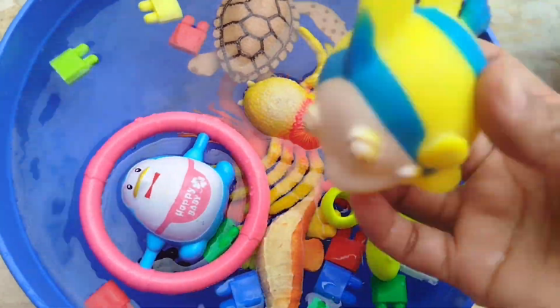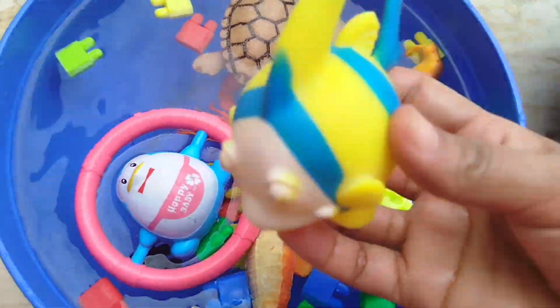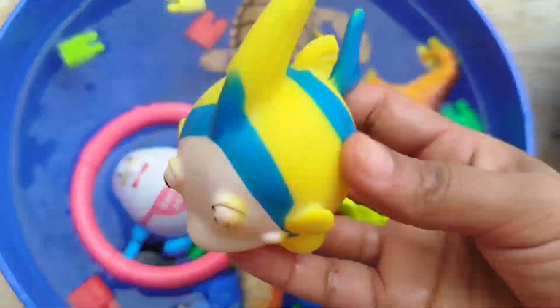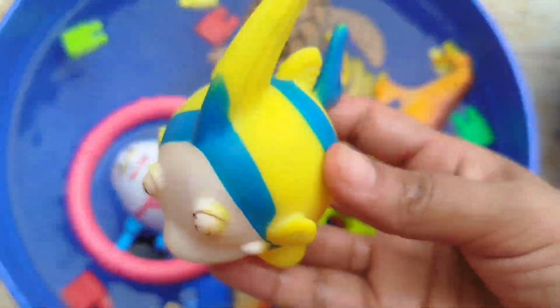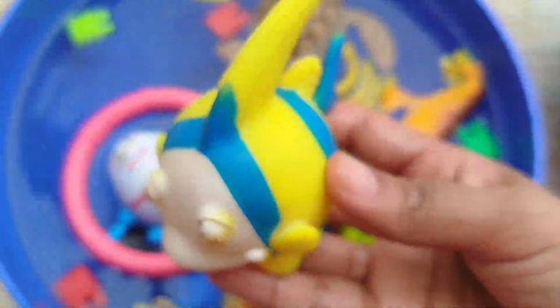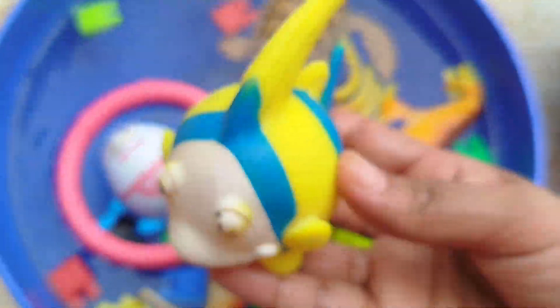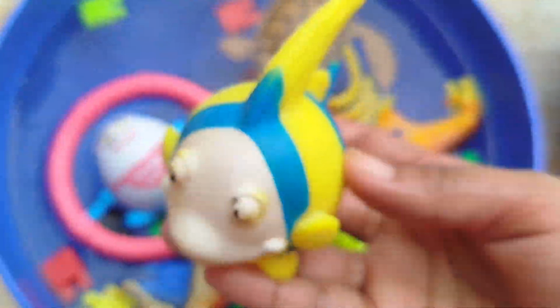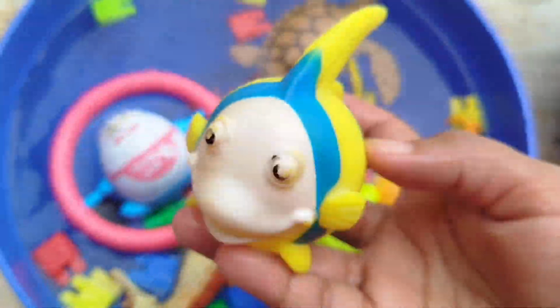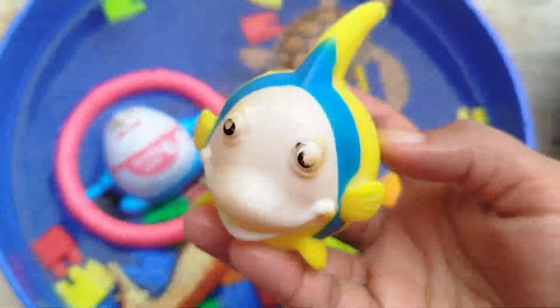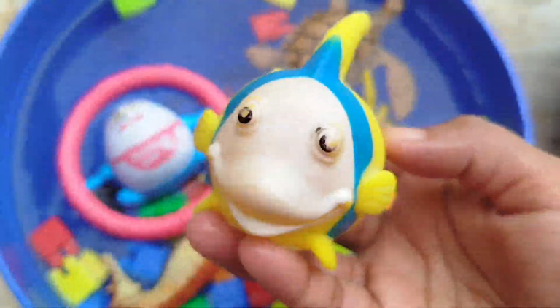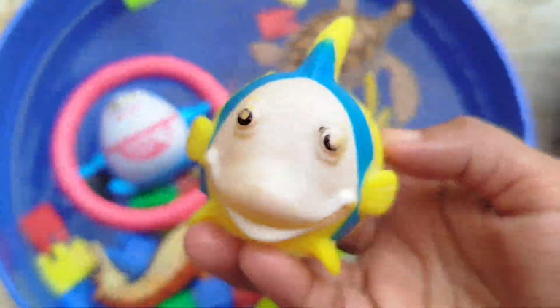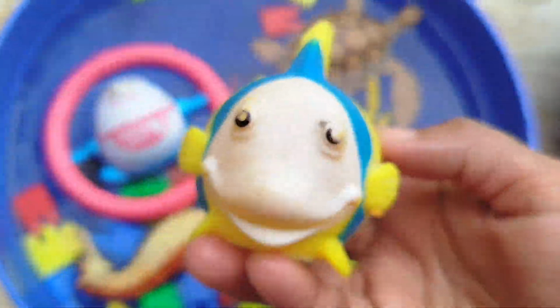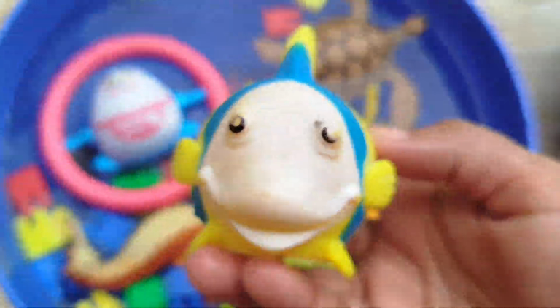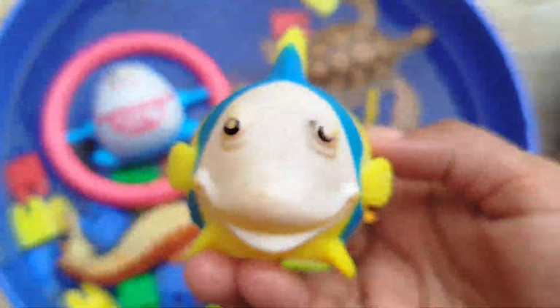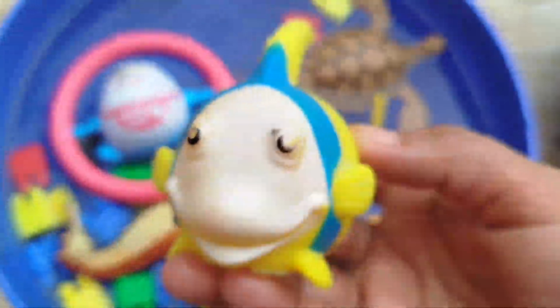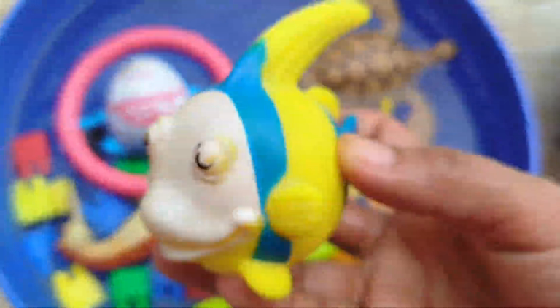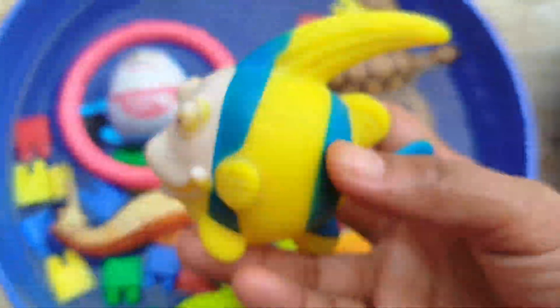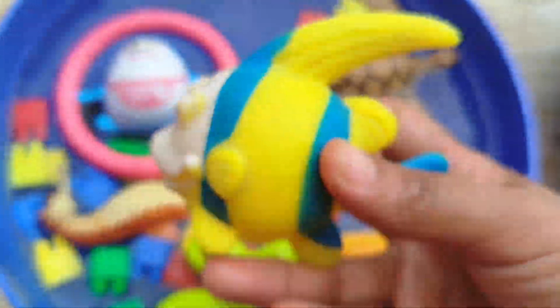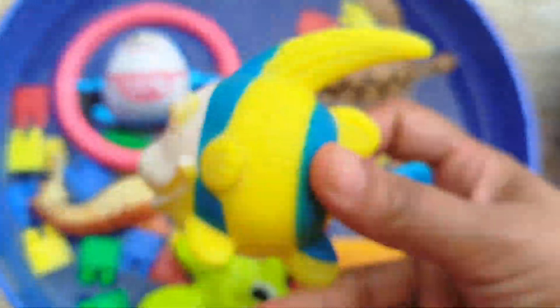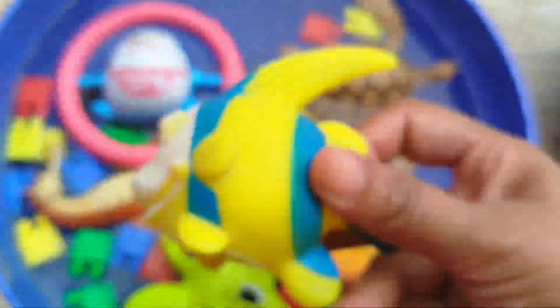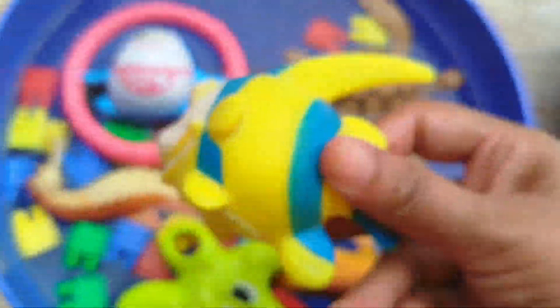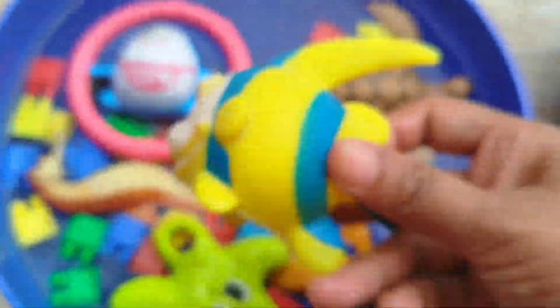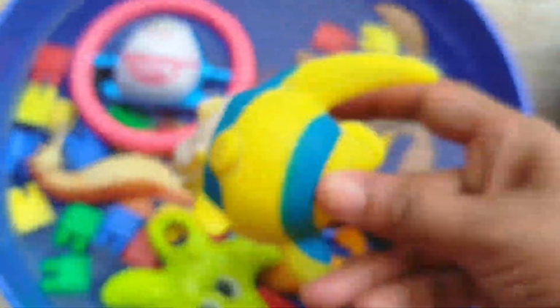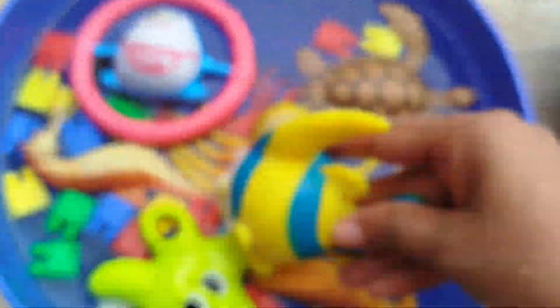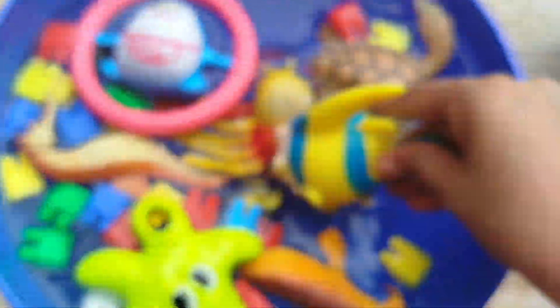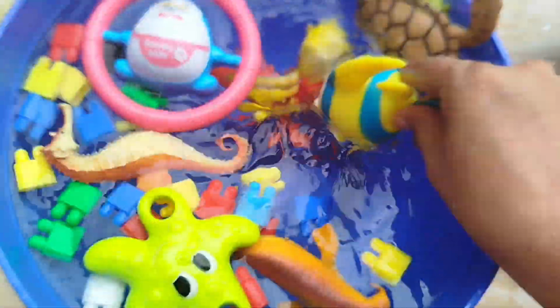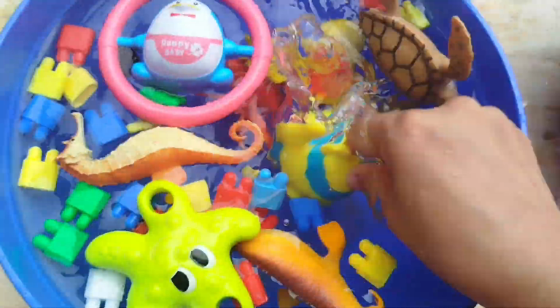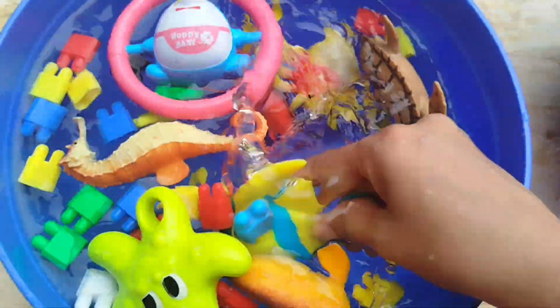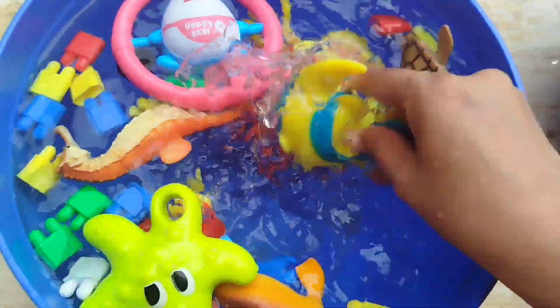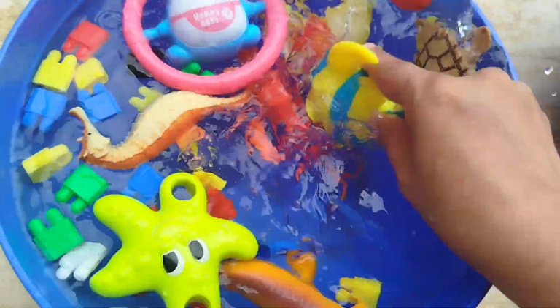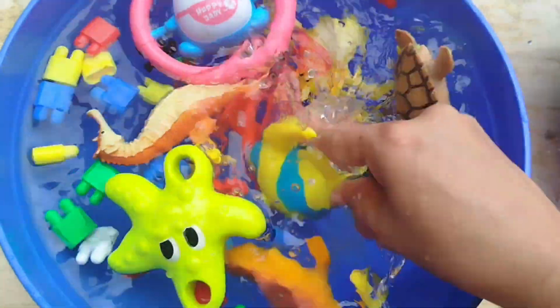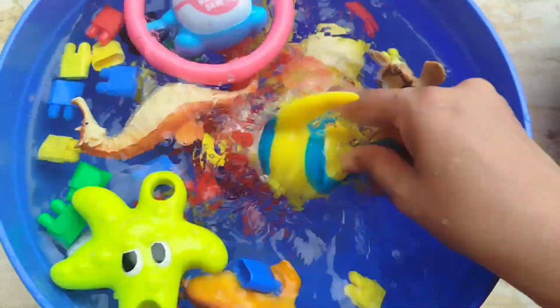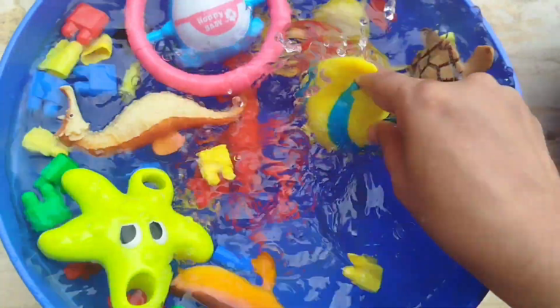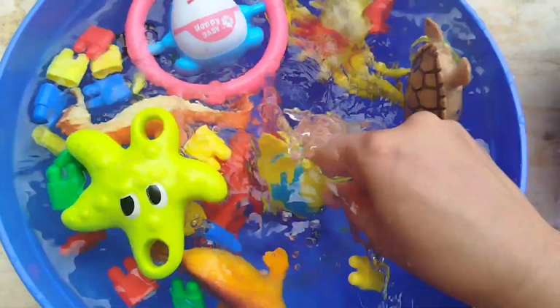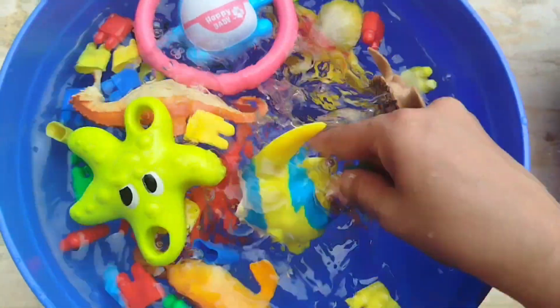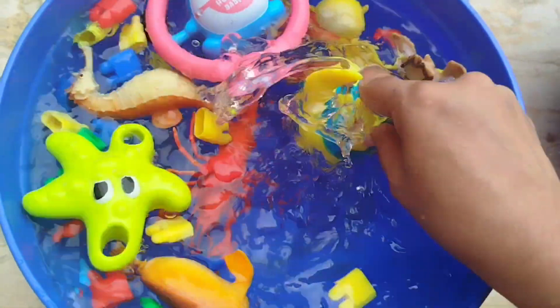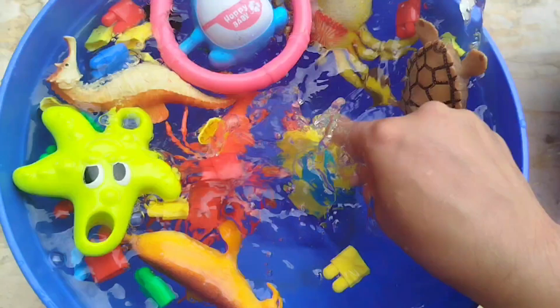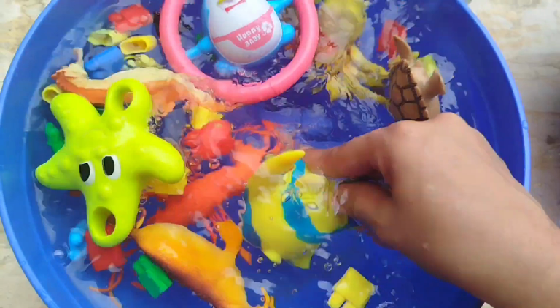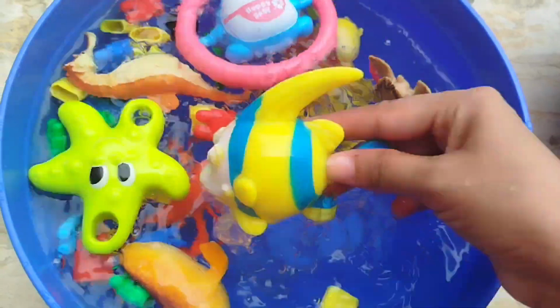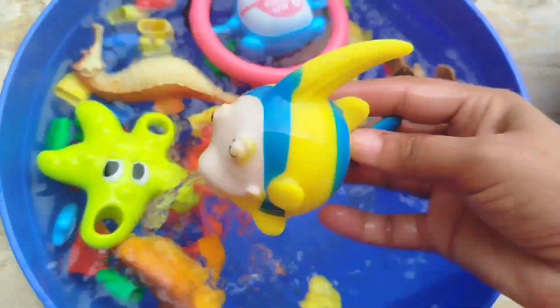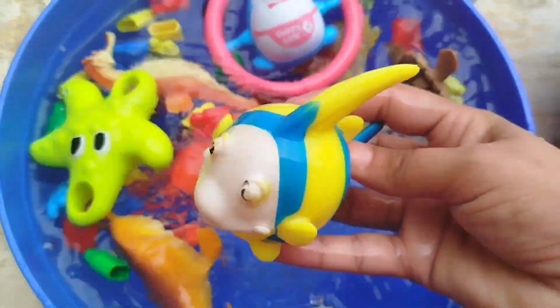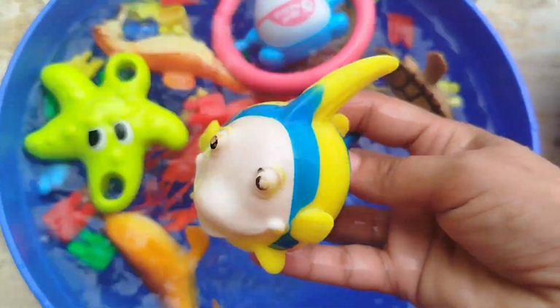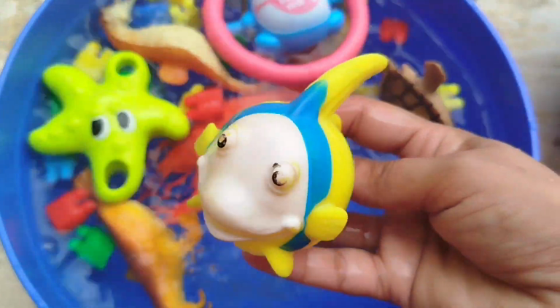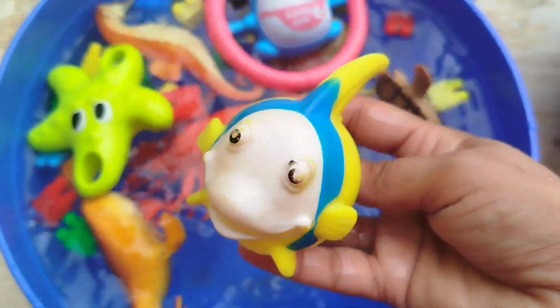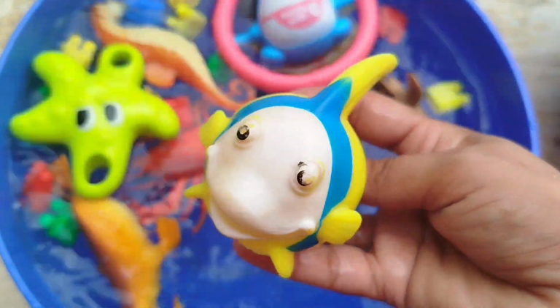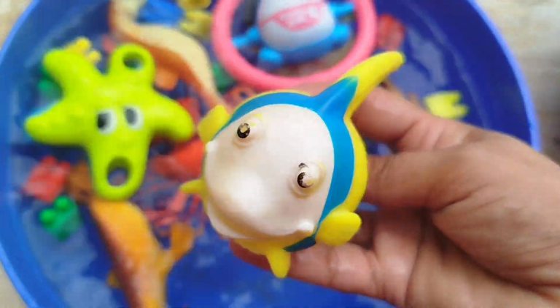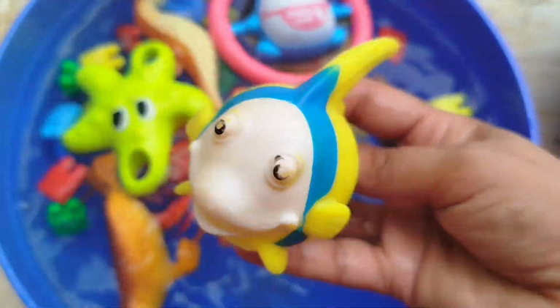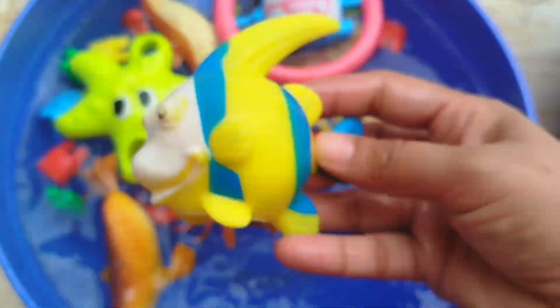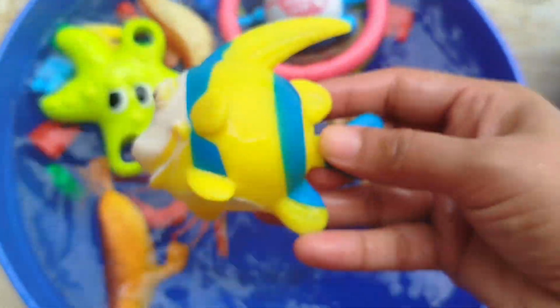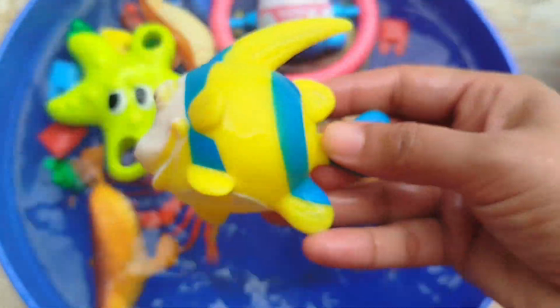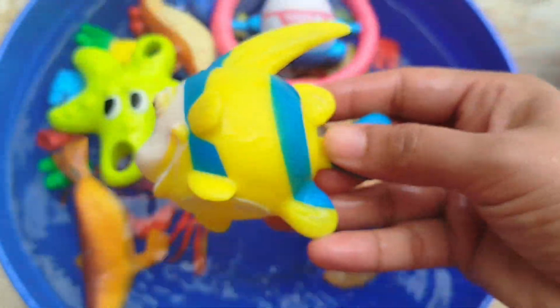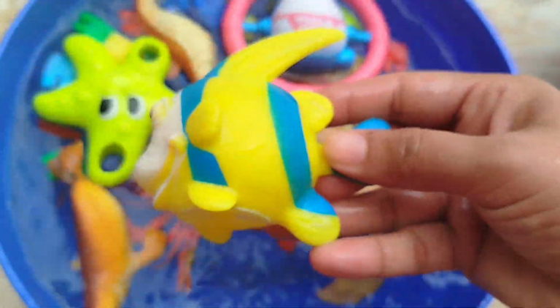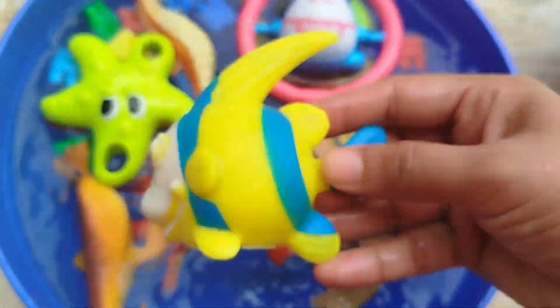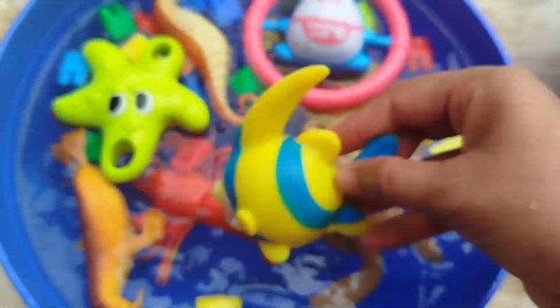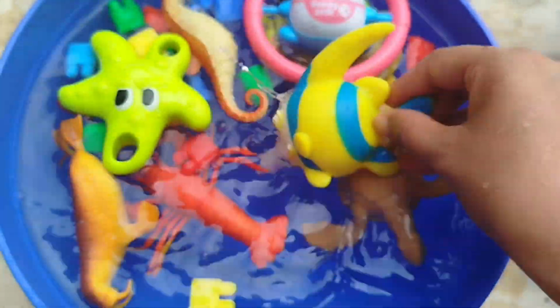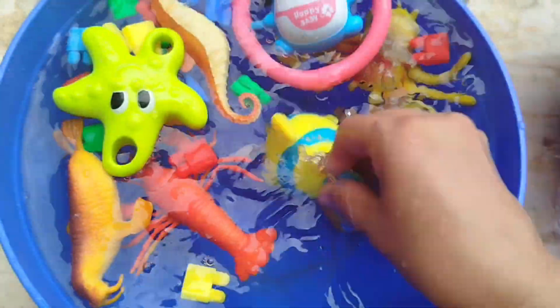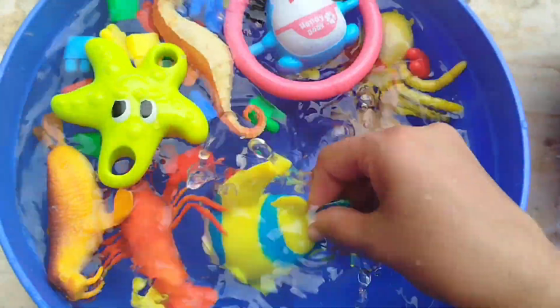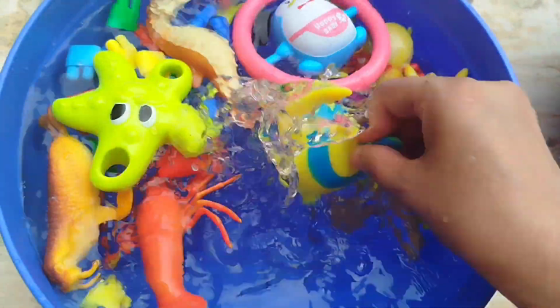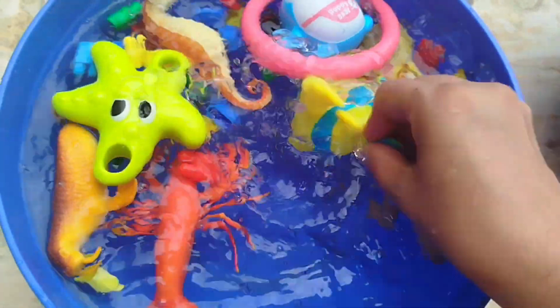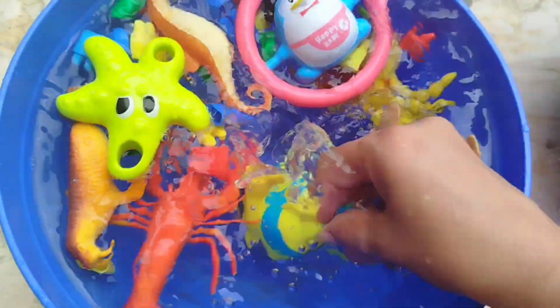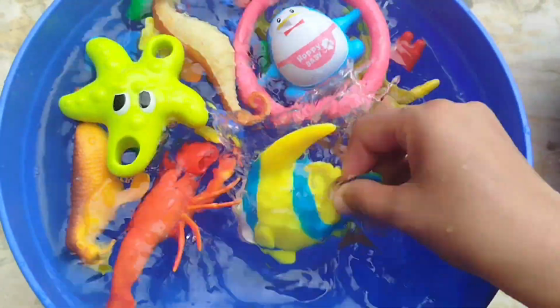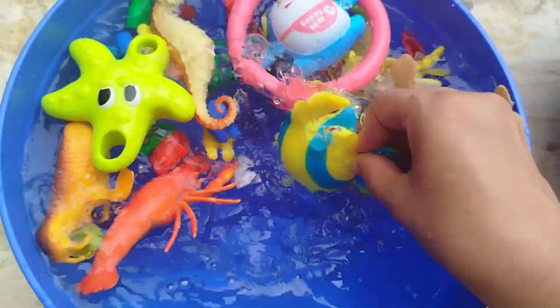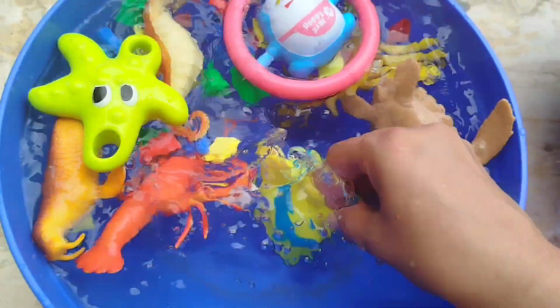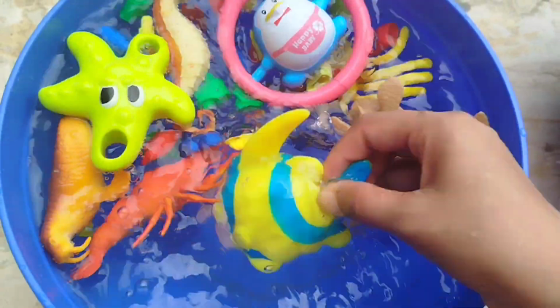The next one is a queen parrotfish. This is a crab.